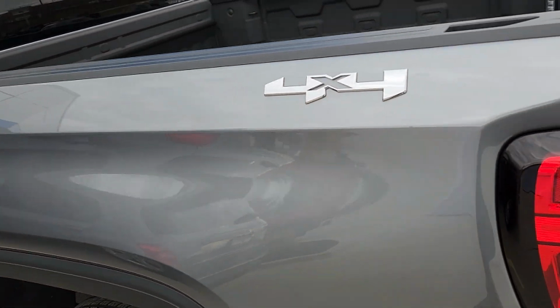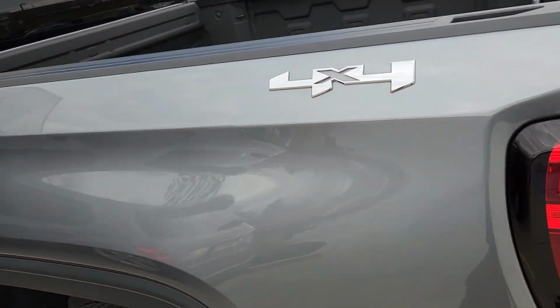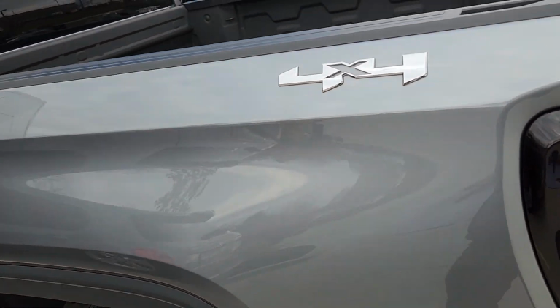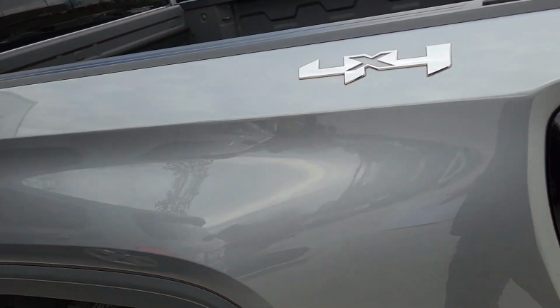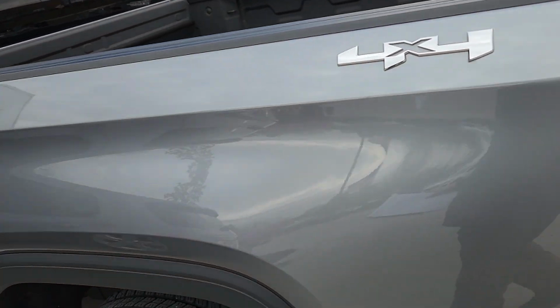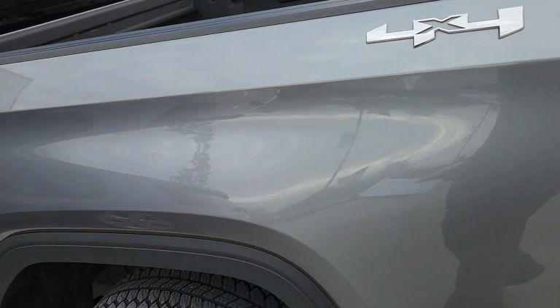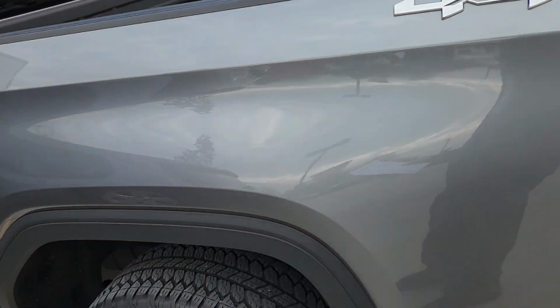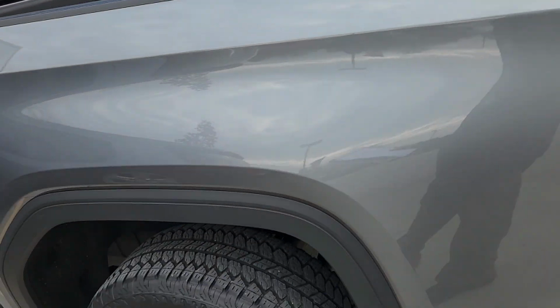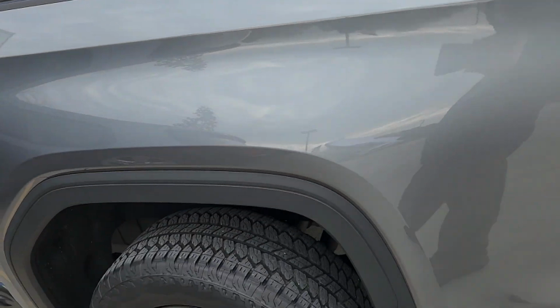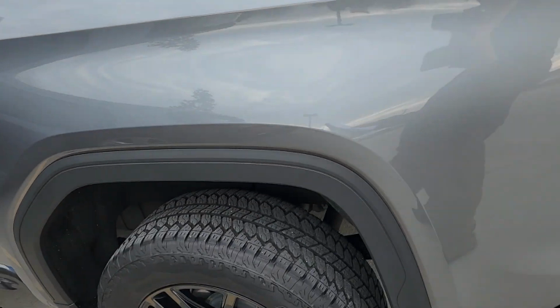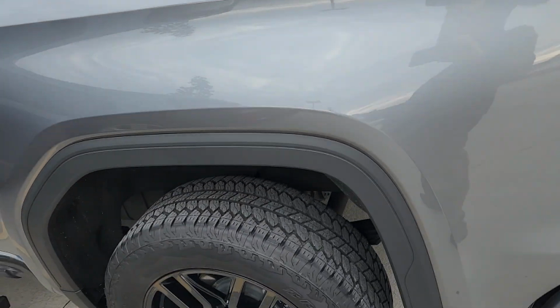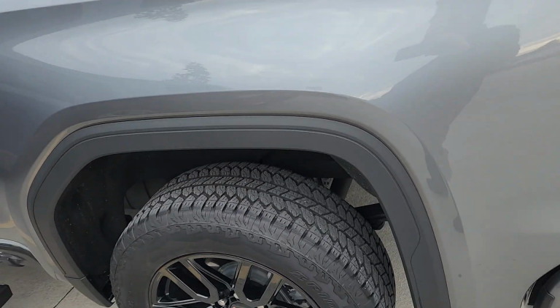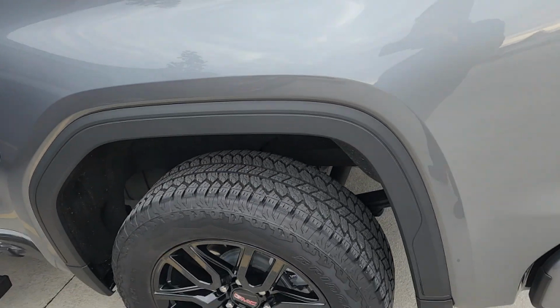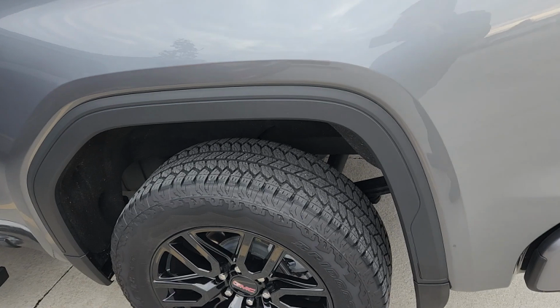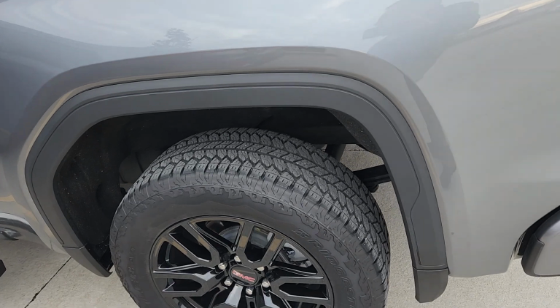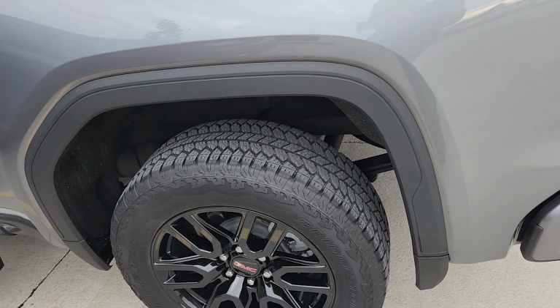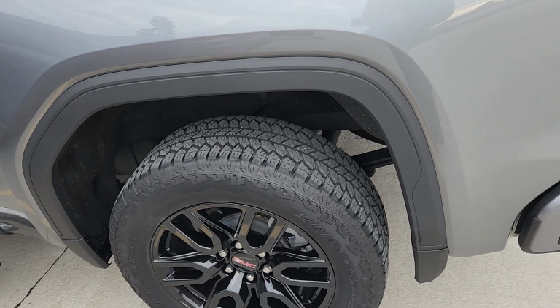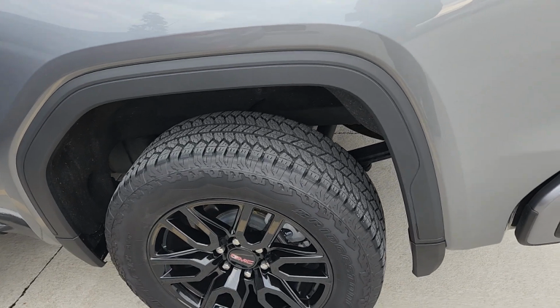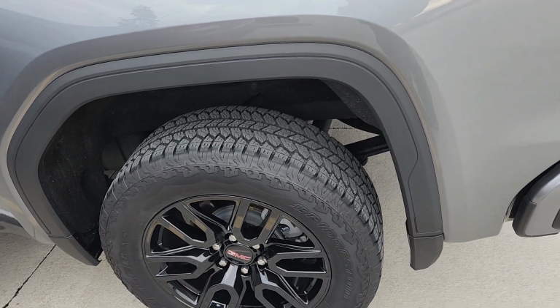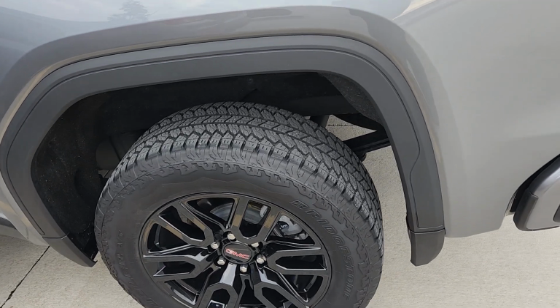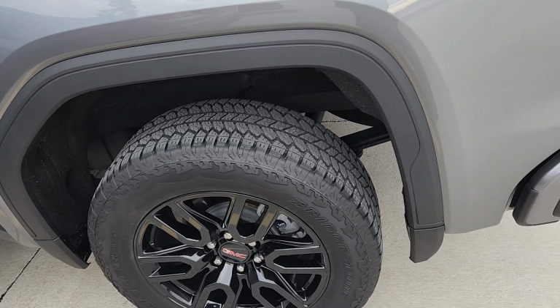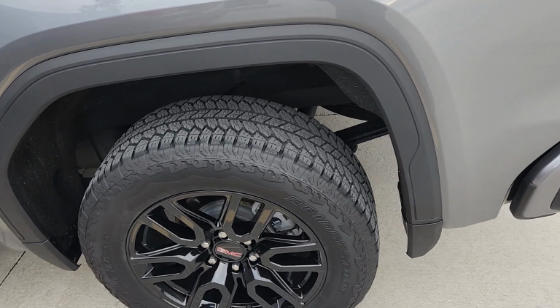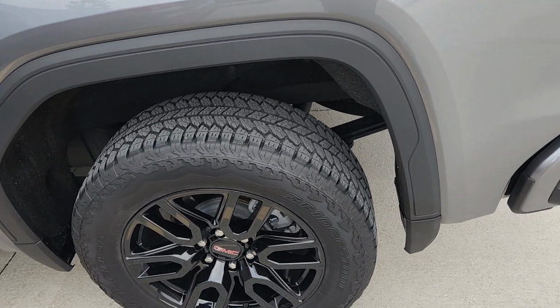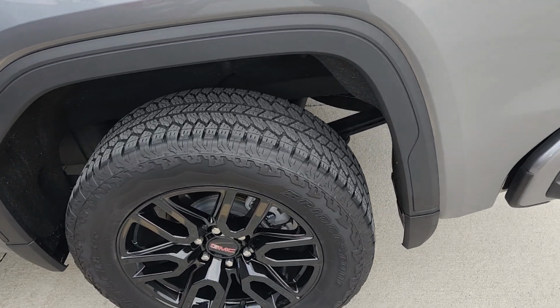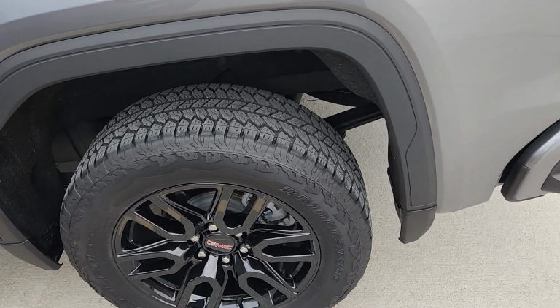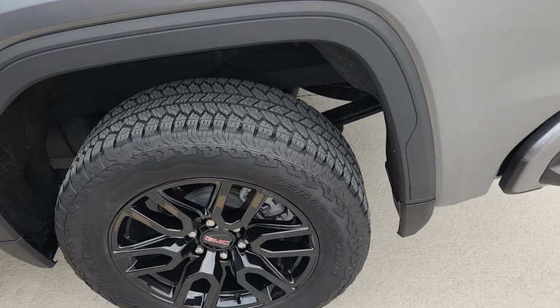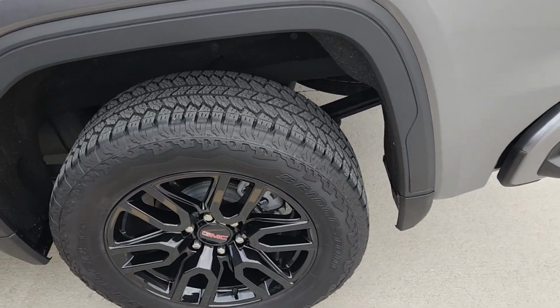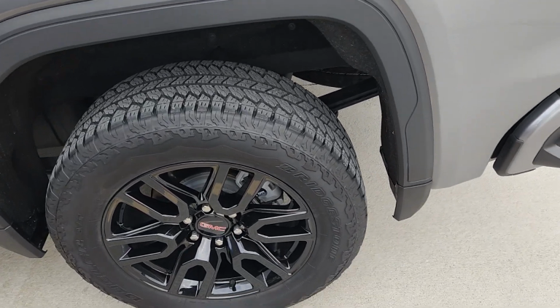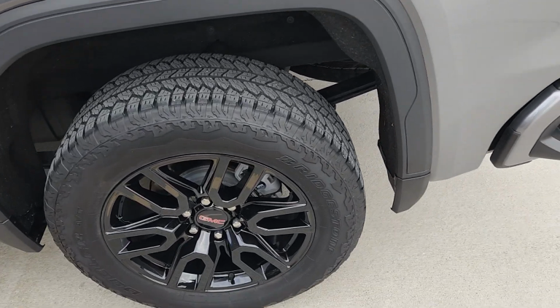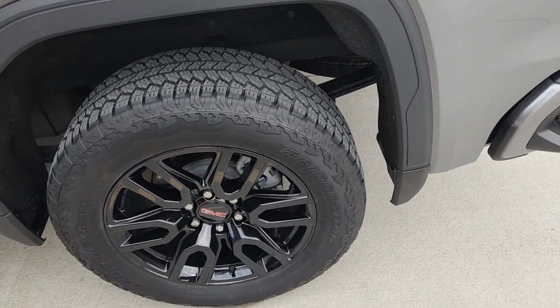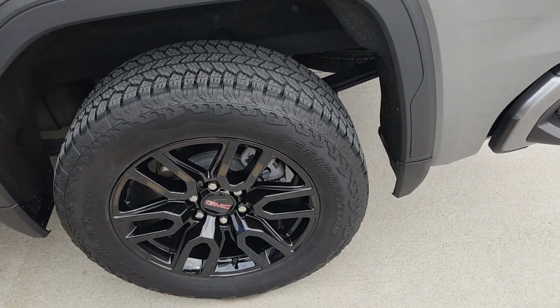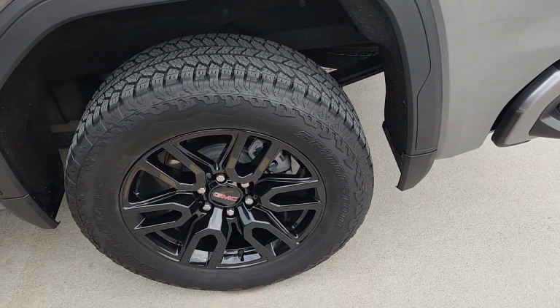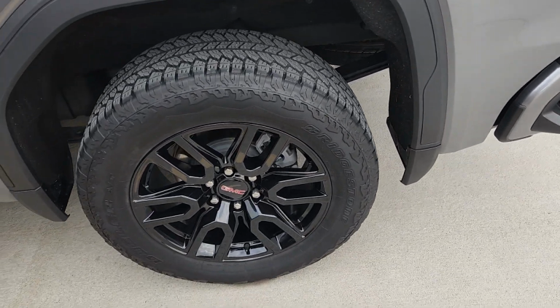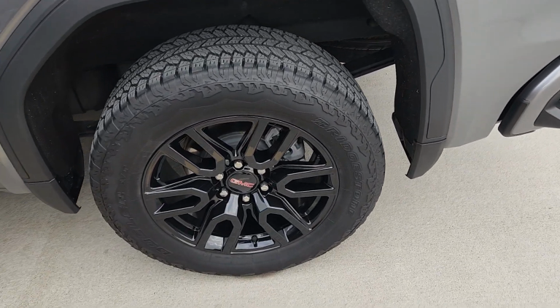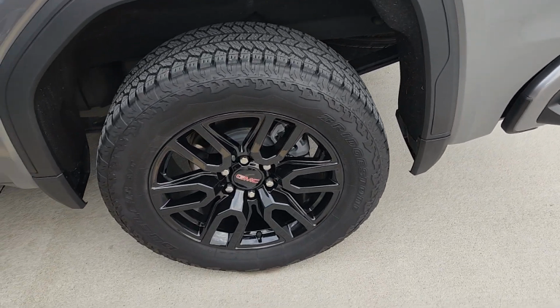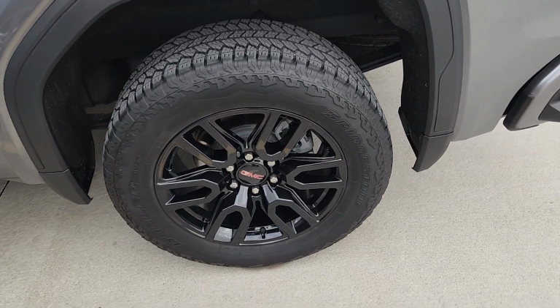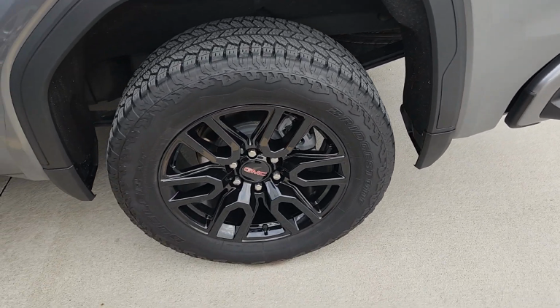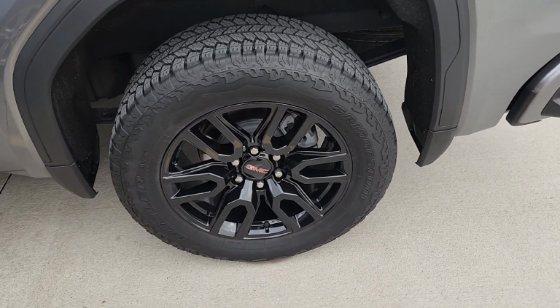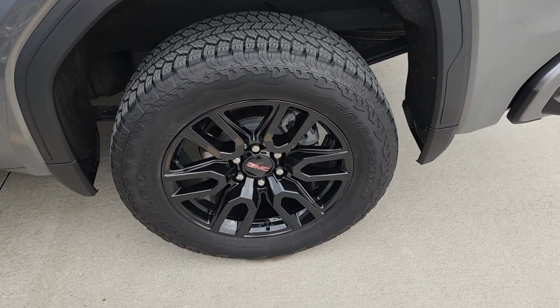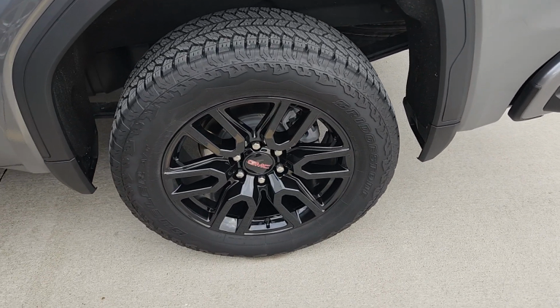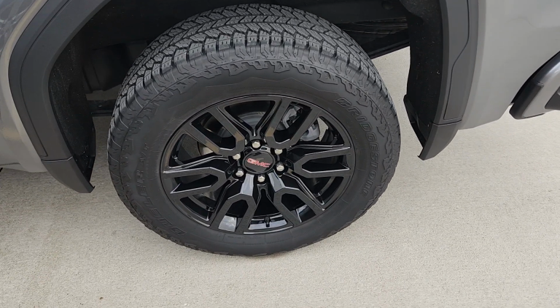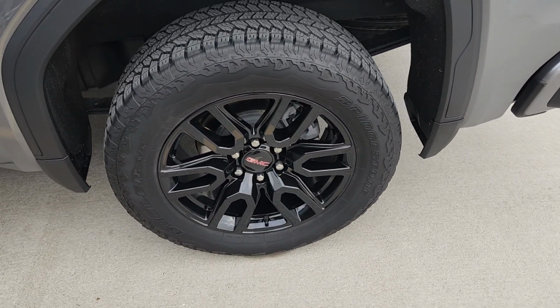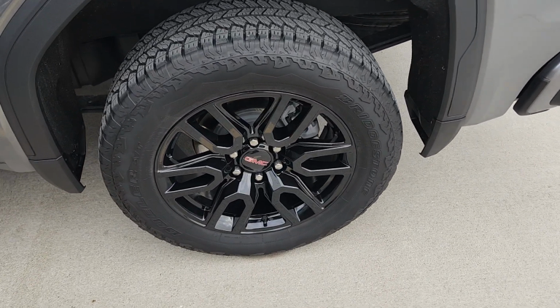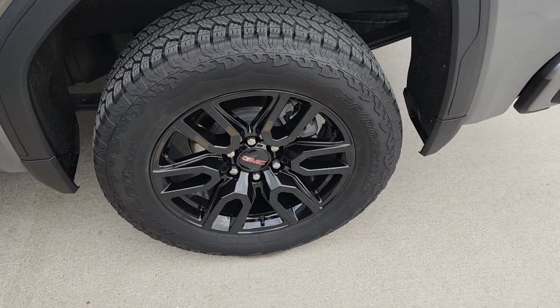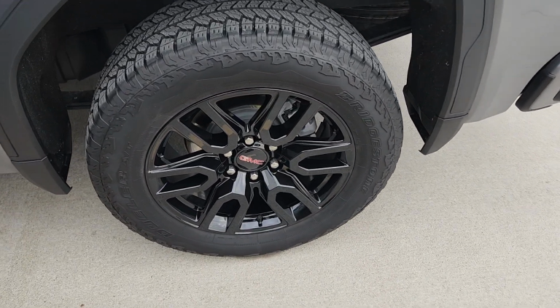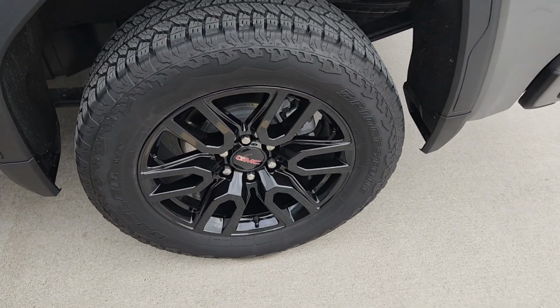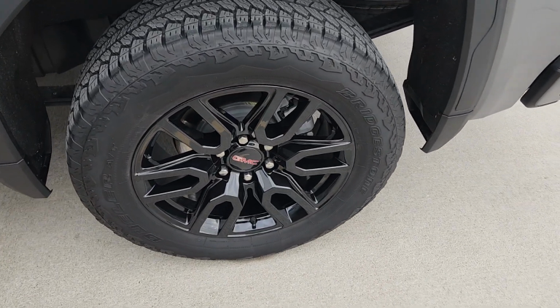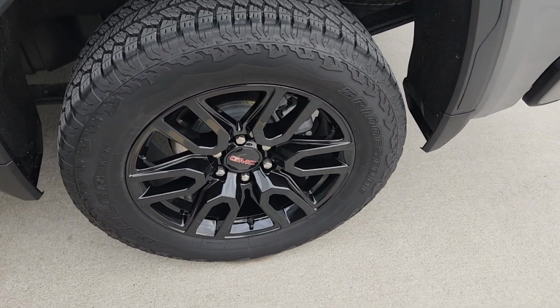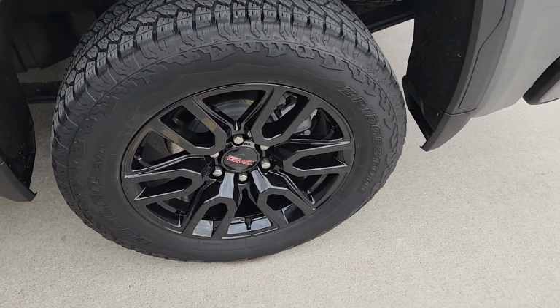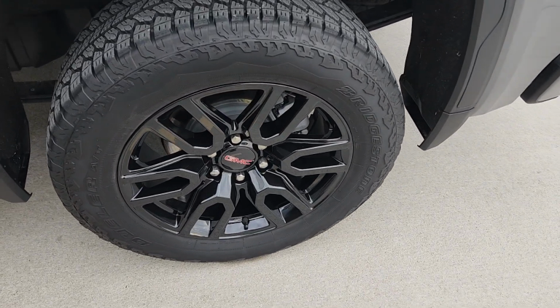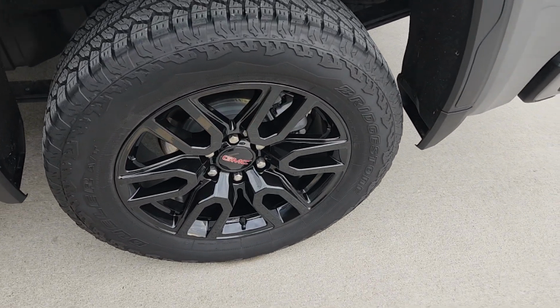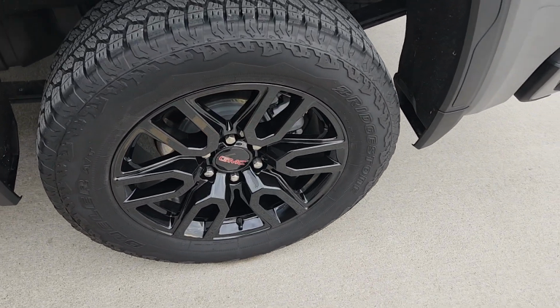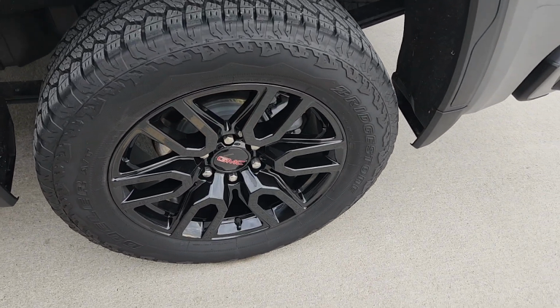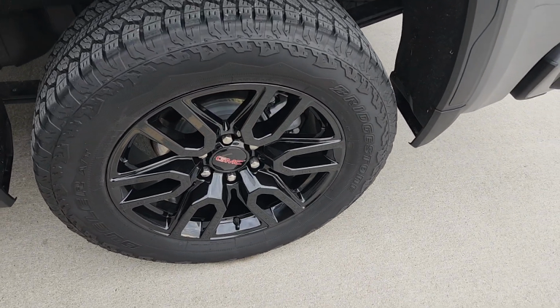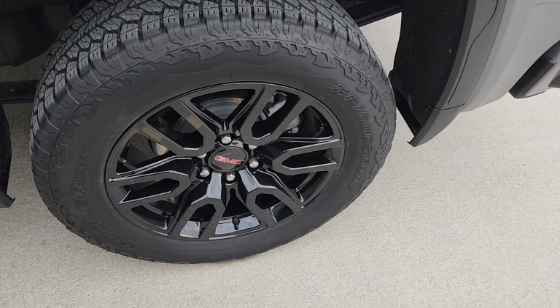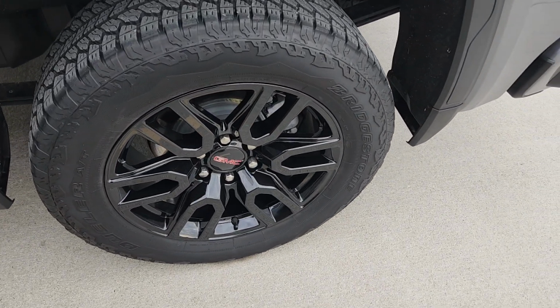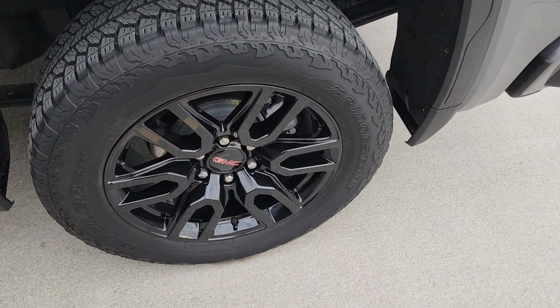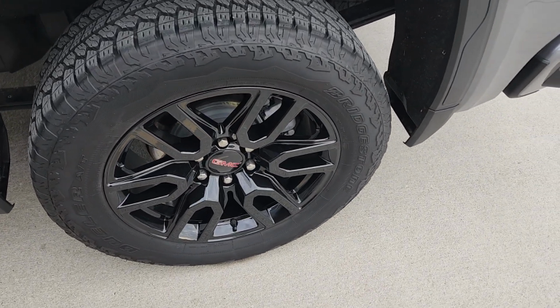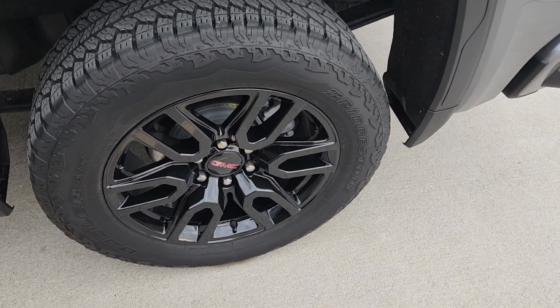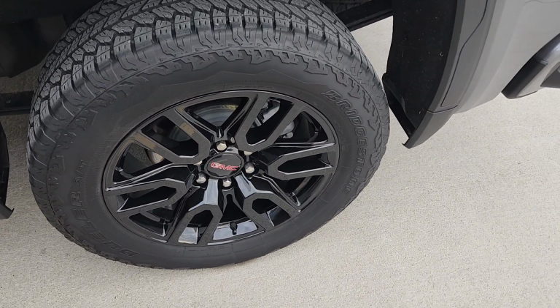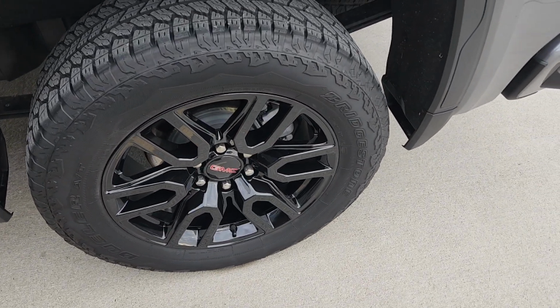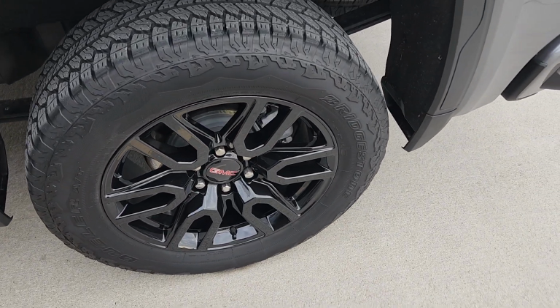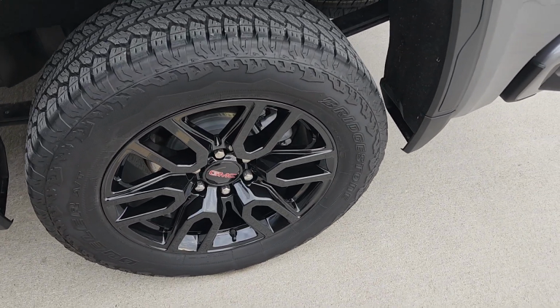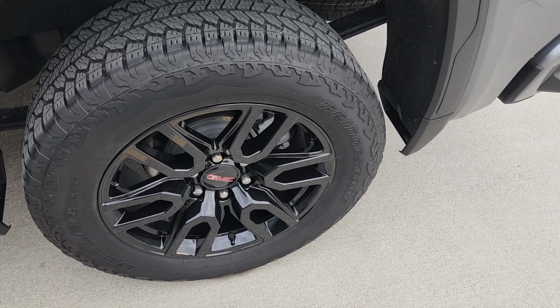Of course it's four-wheel drive. Loving the 20-inch black gloss wheels that are coming on this one. Even like the red GMC.